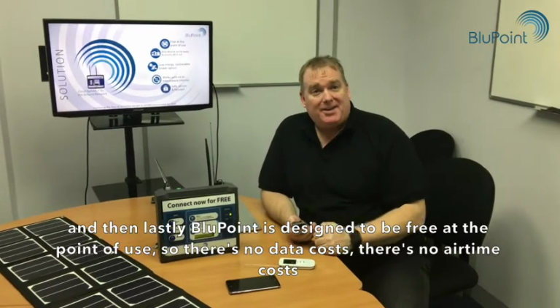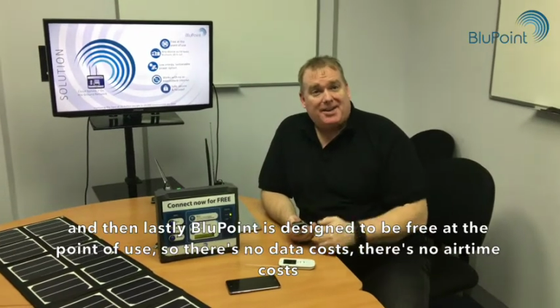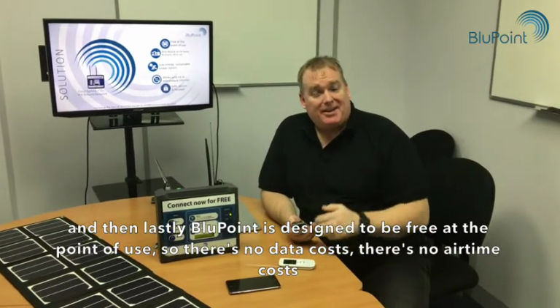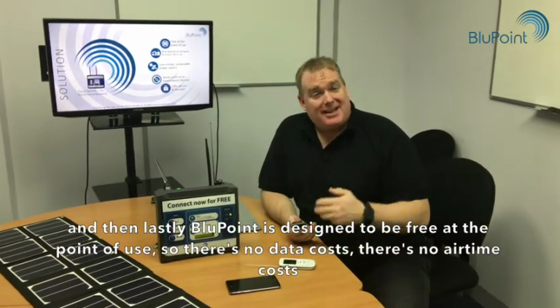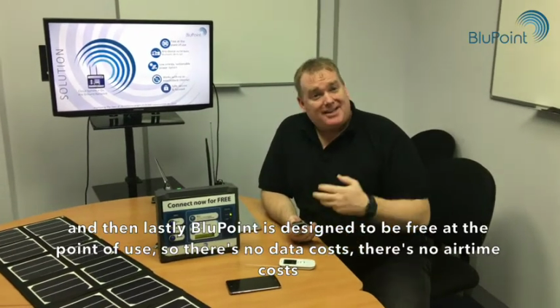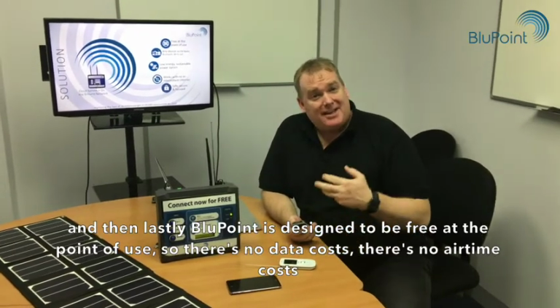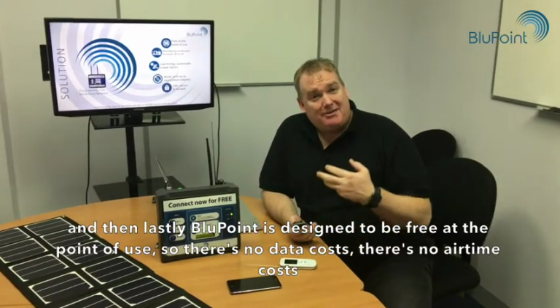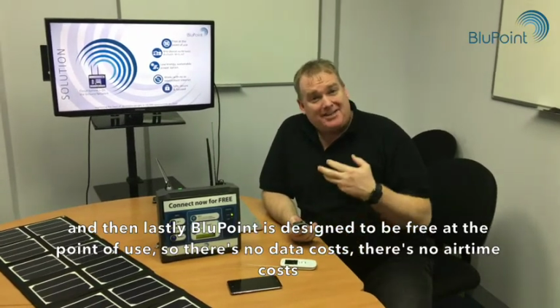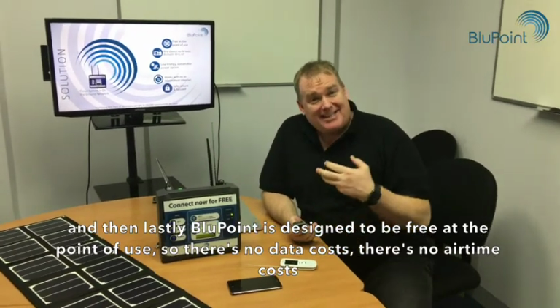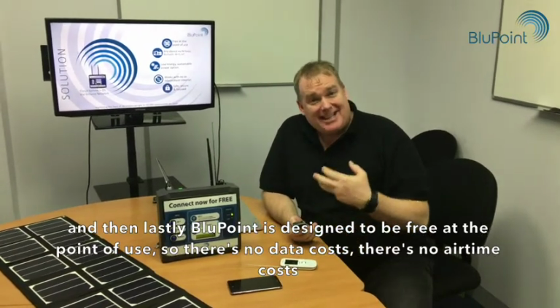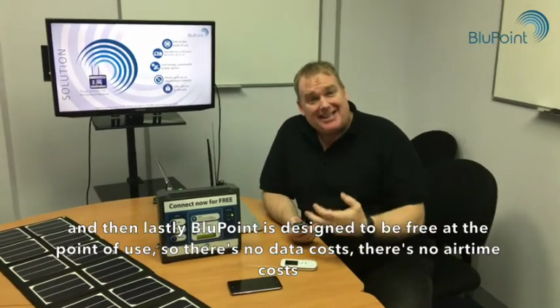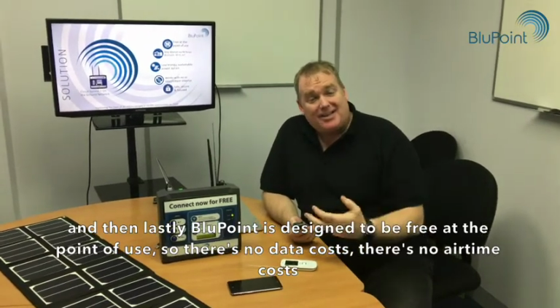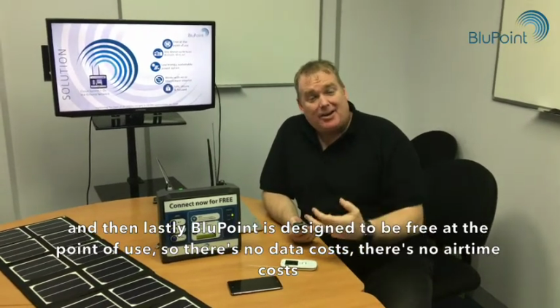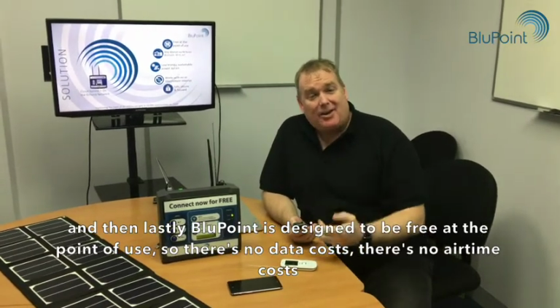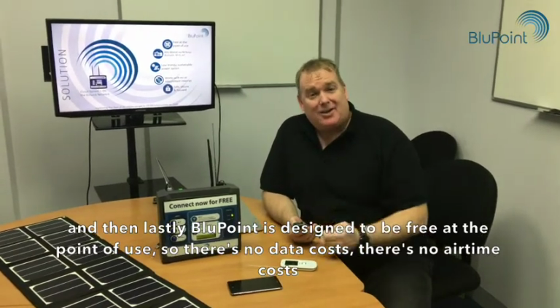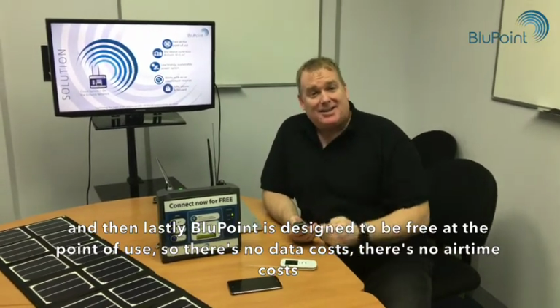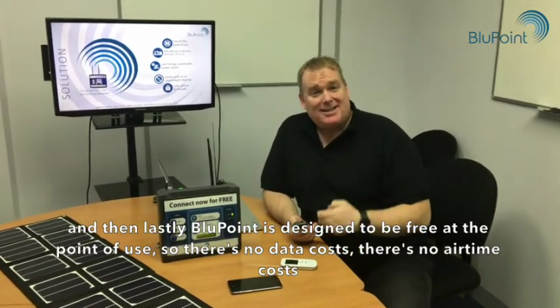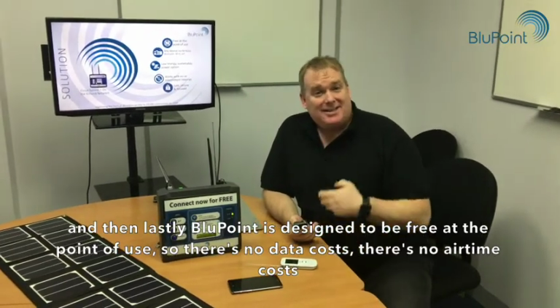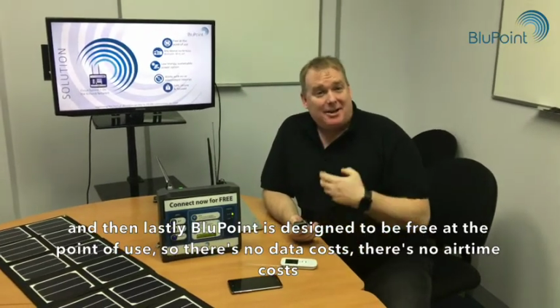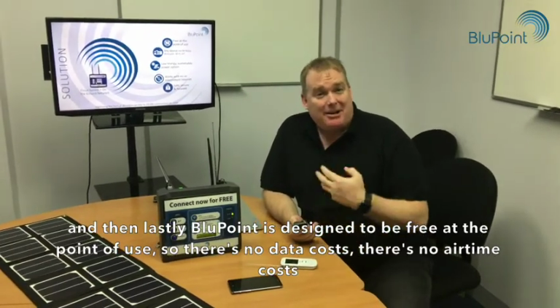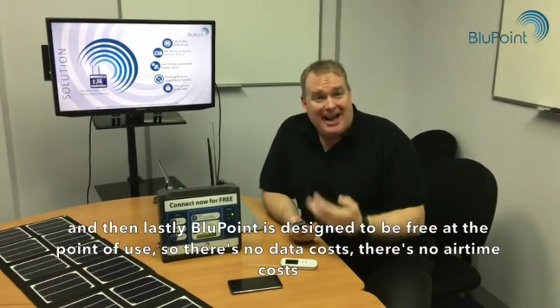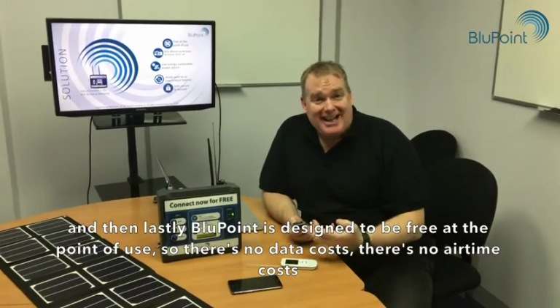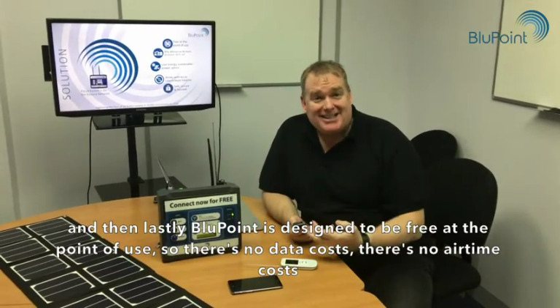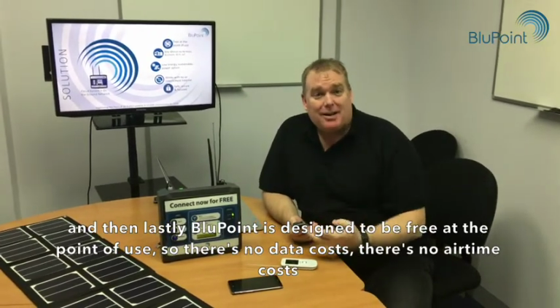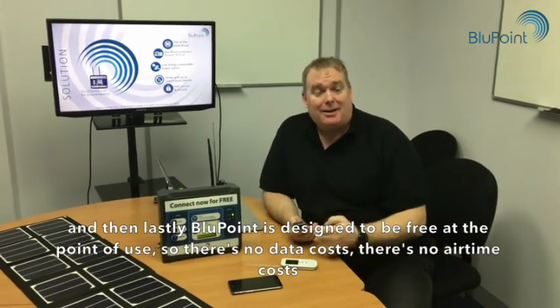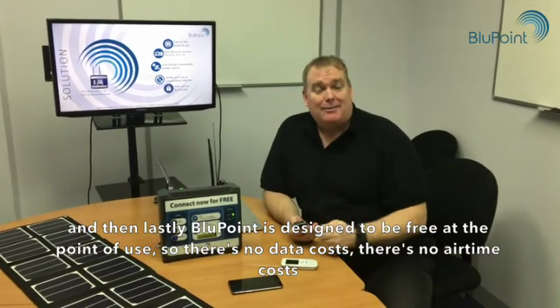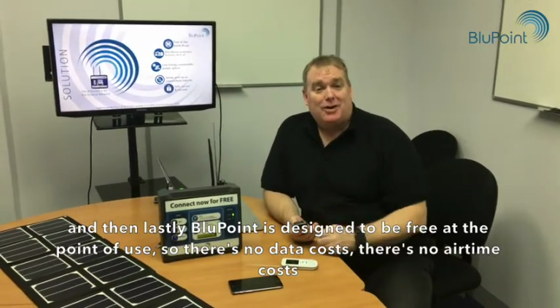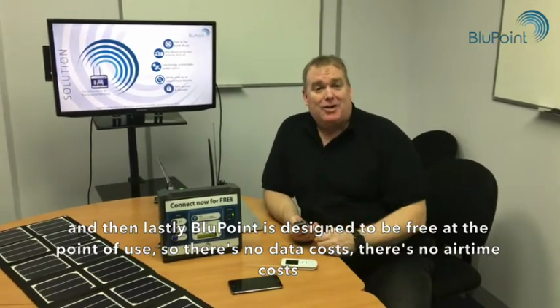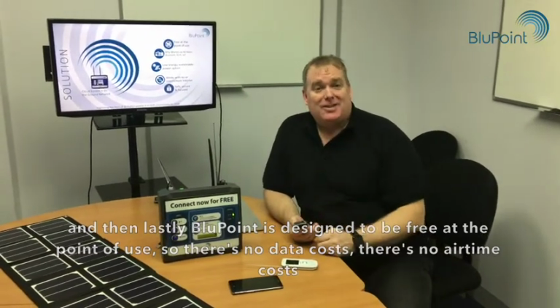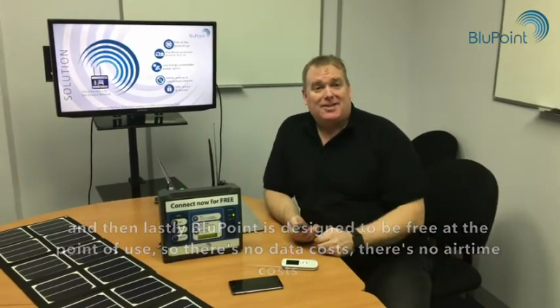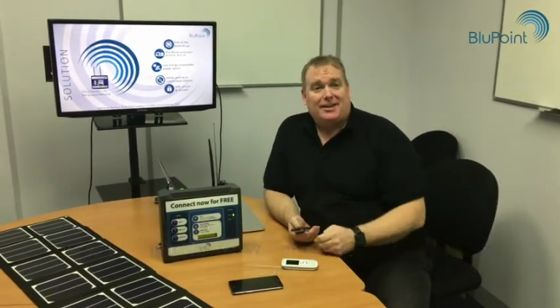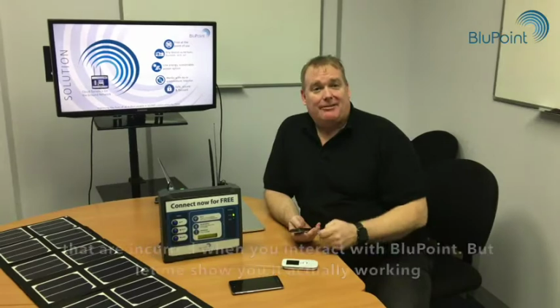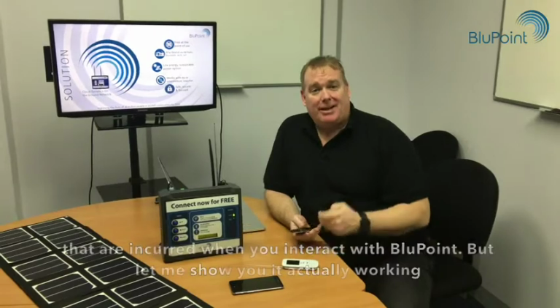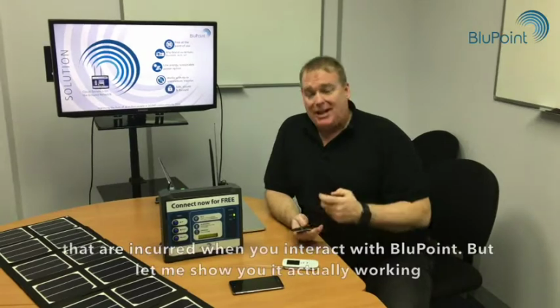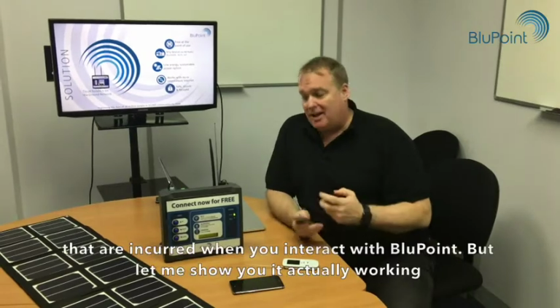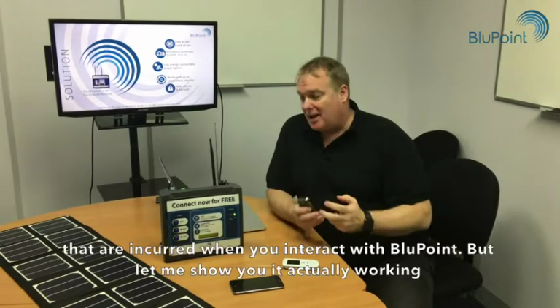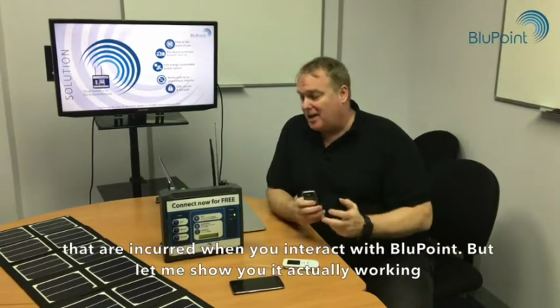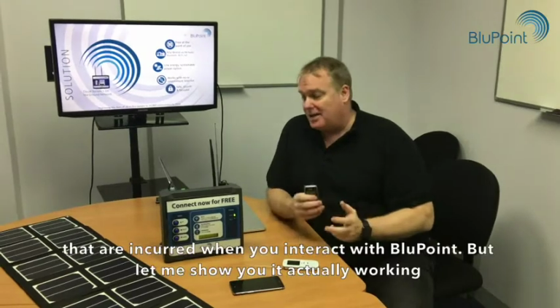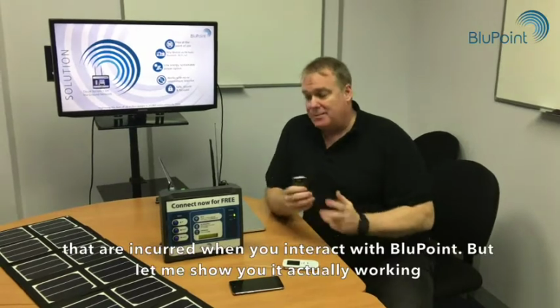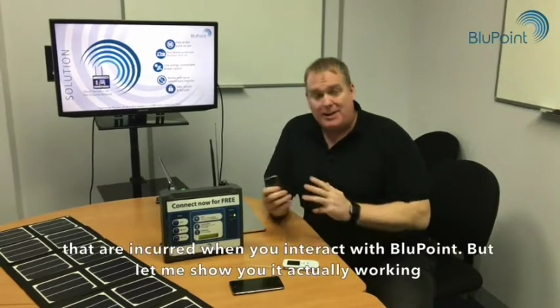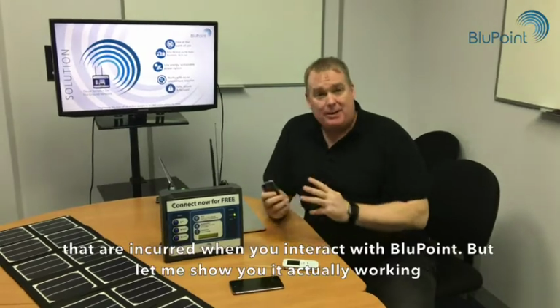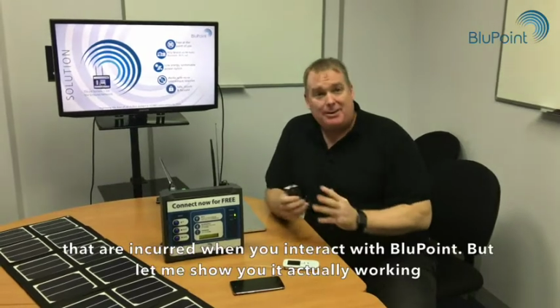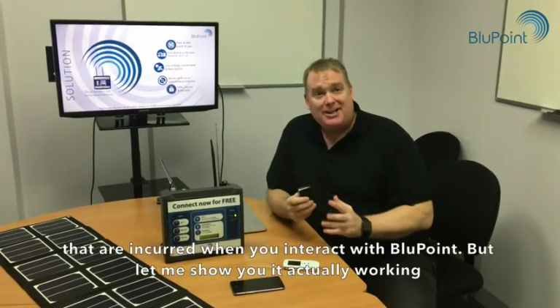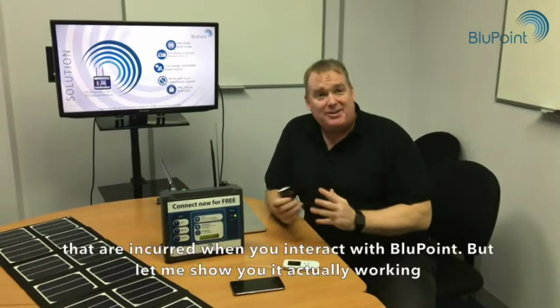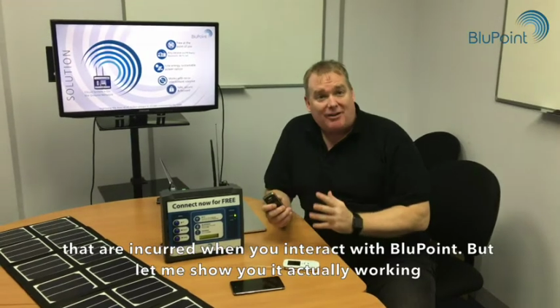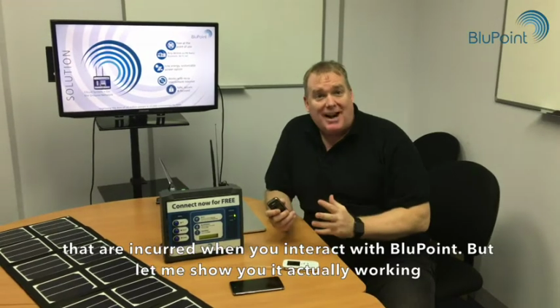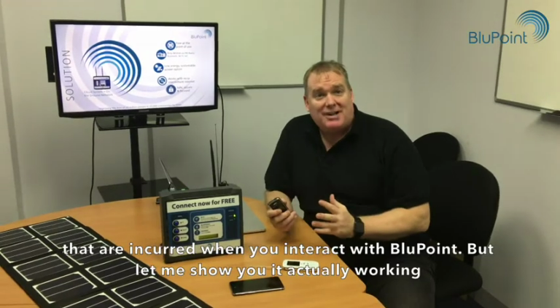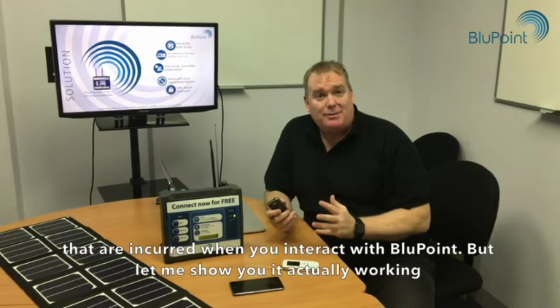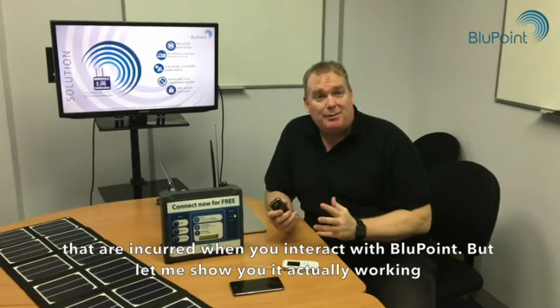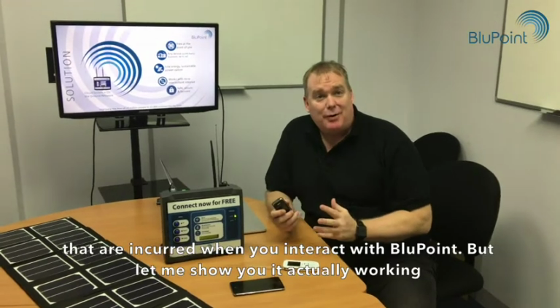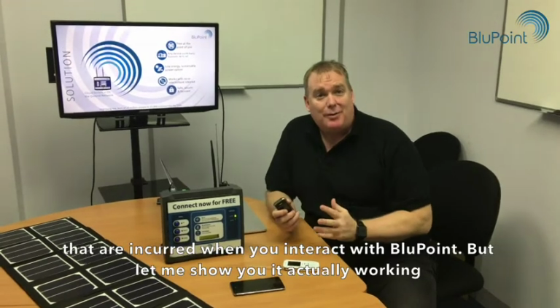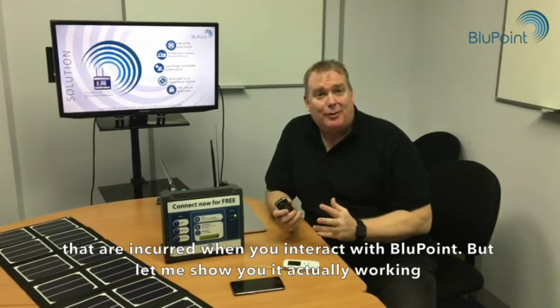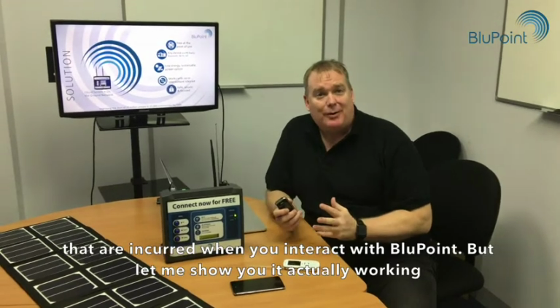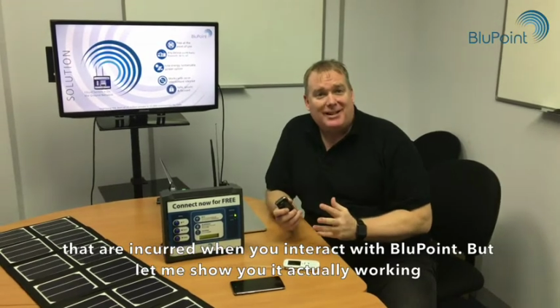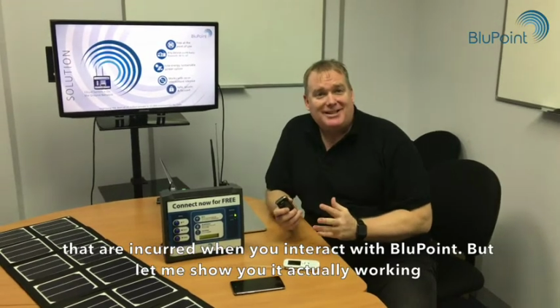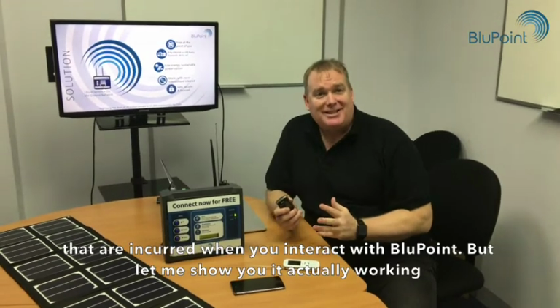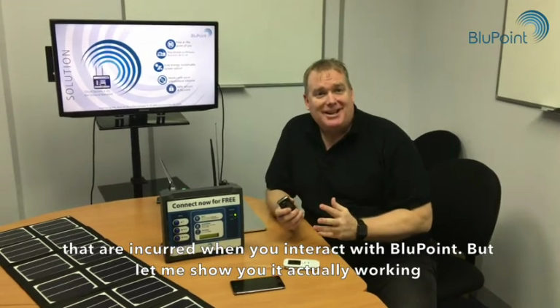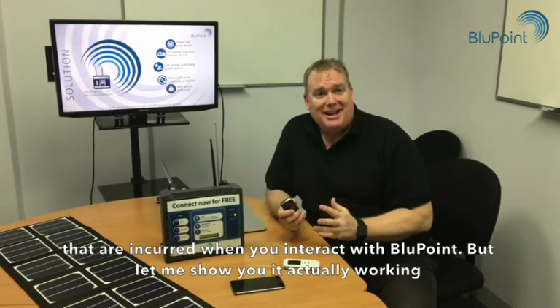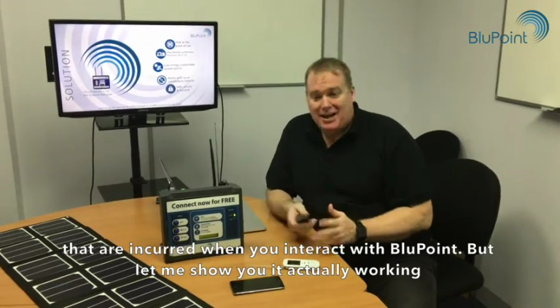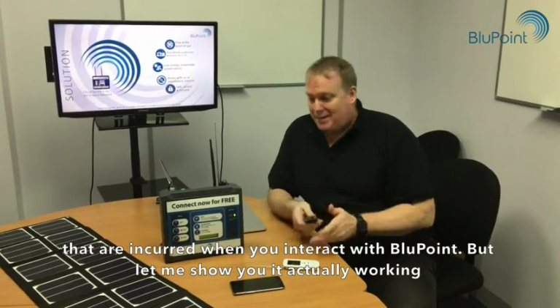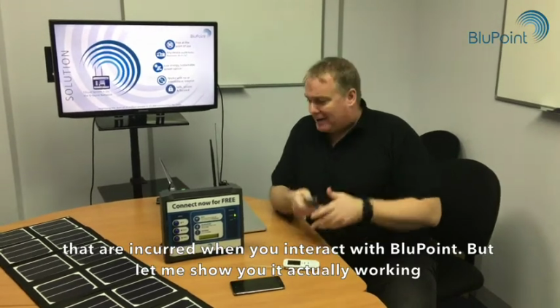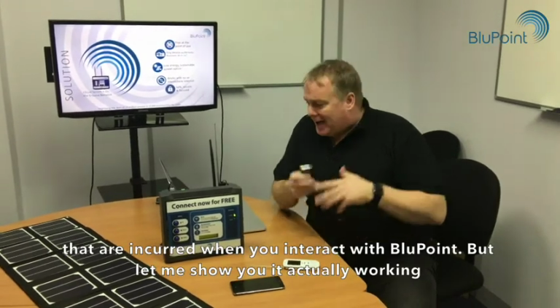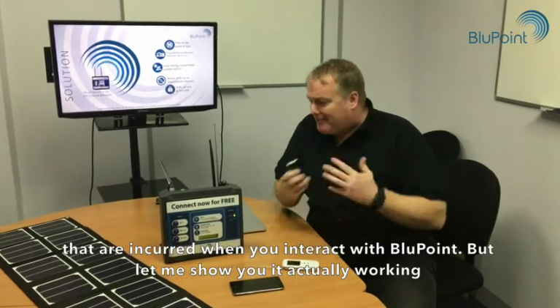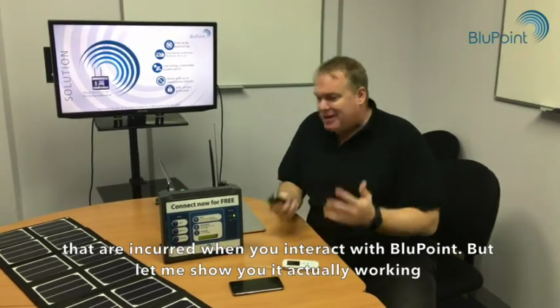And lastly, Bluepoint is designed to be free at the point of use — so there are no data costs and no airtime costs incurred when you interact with Bluepoint.